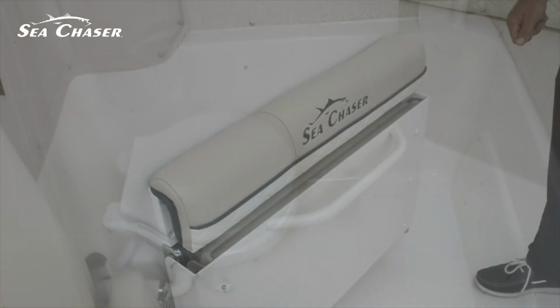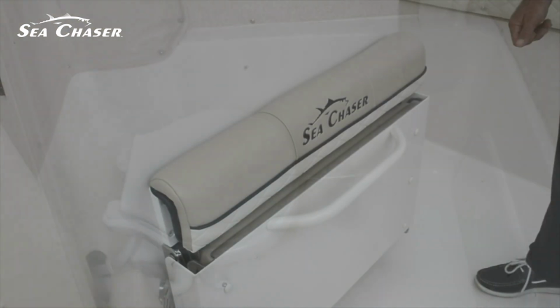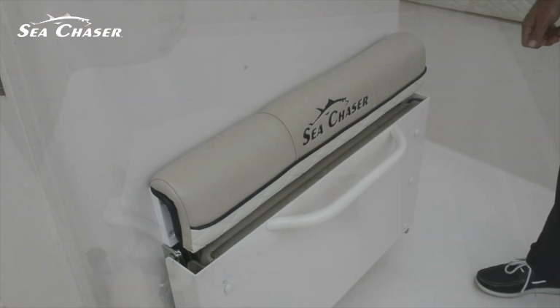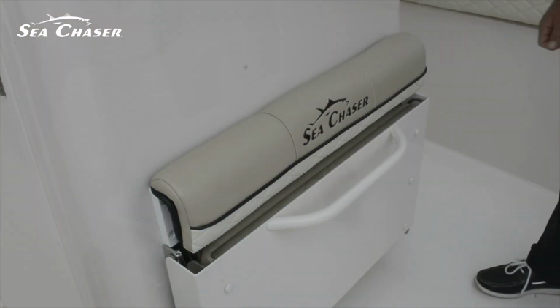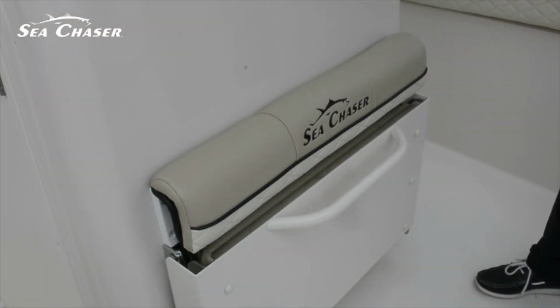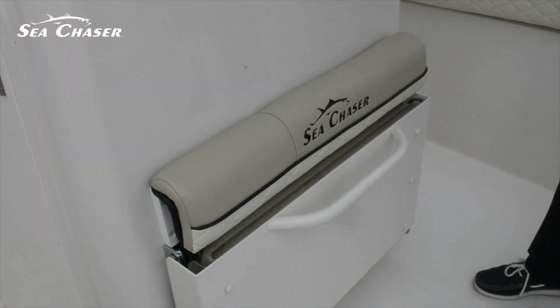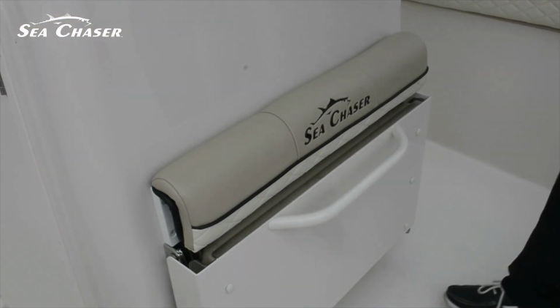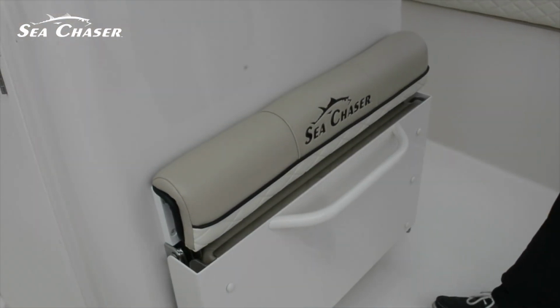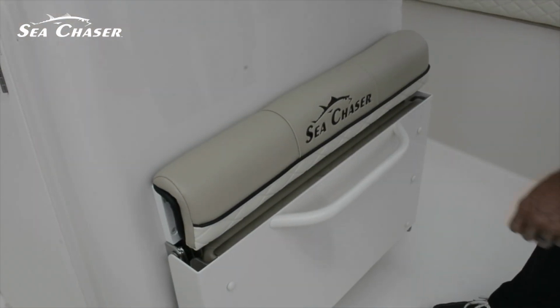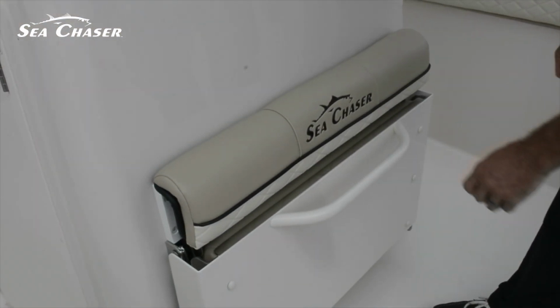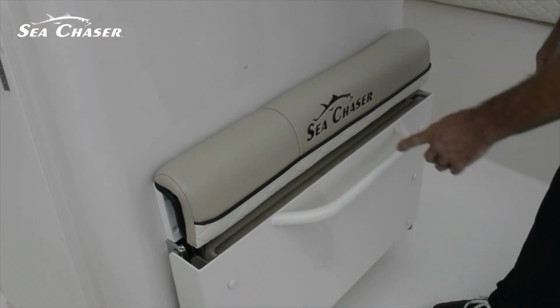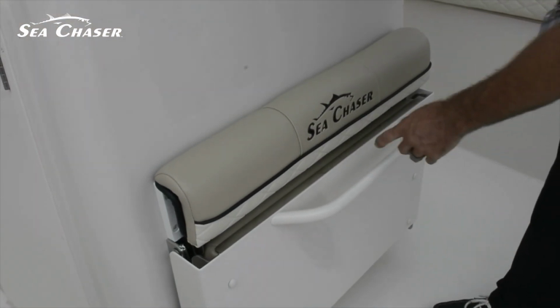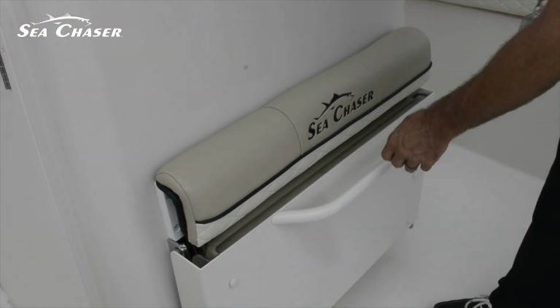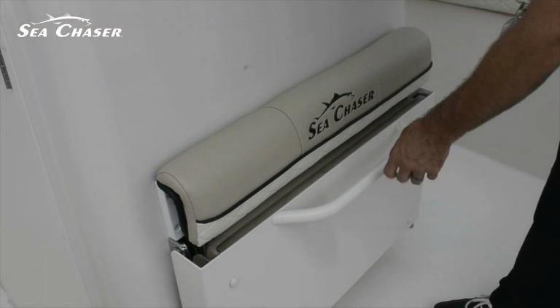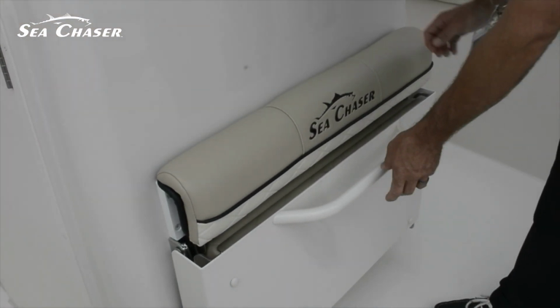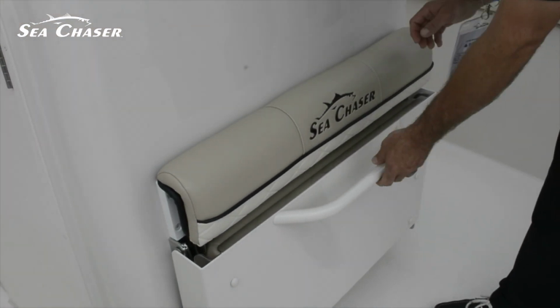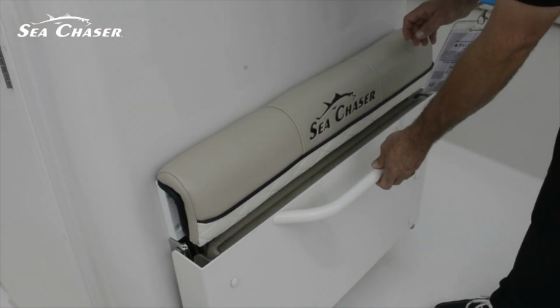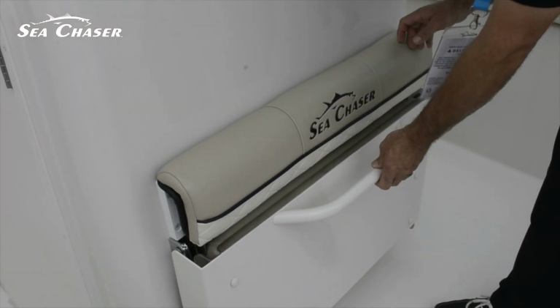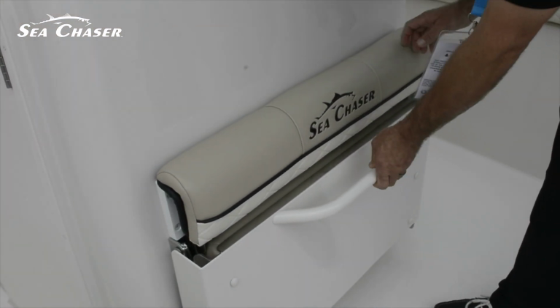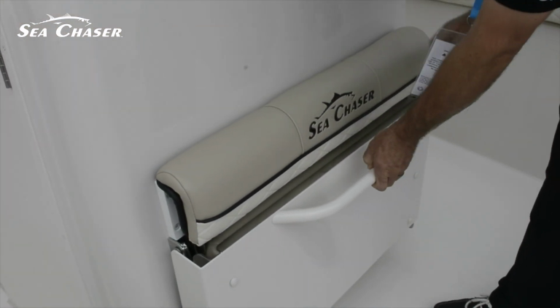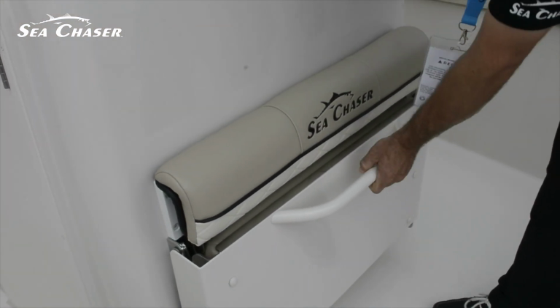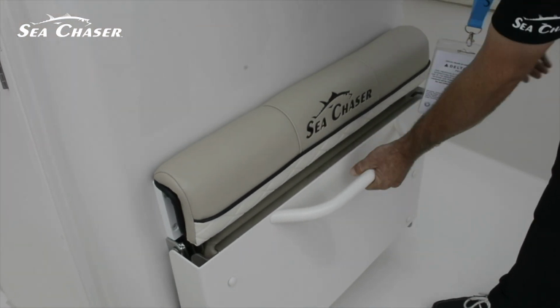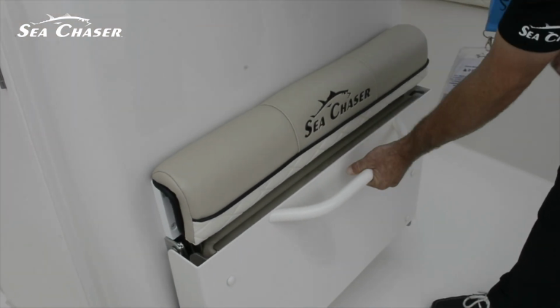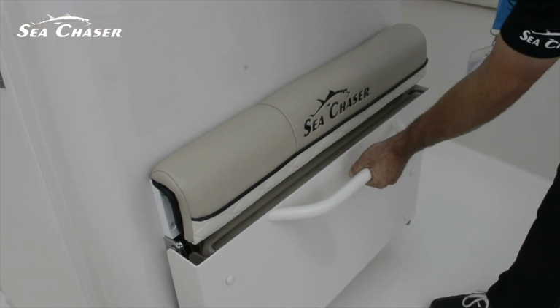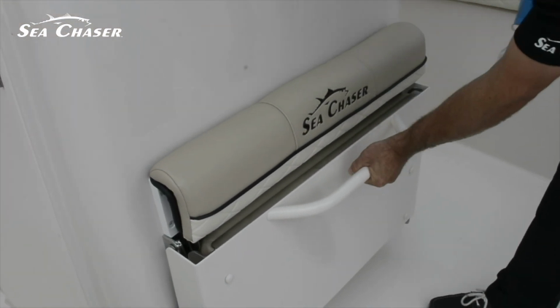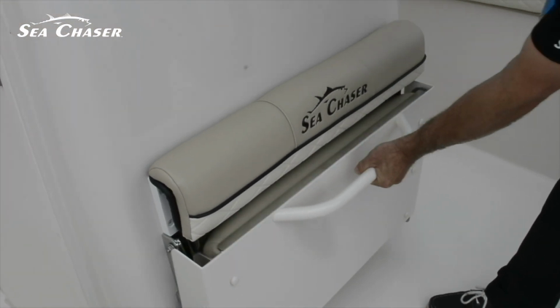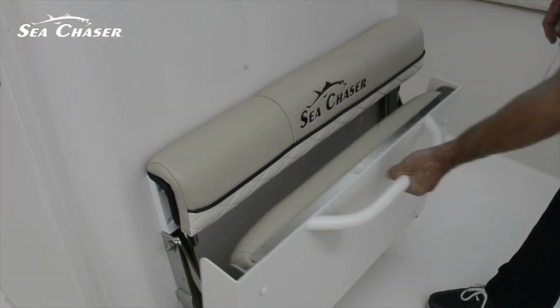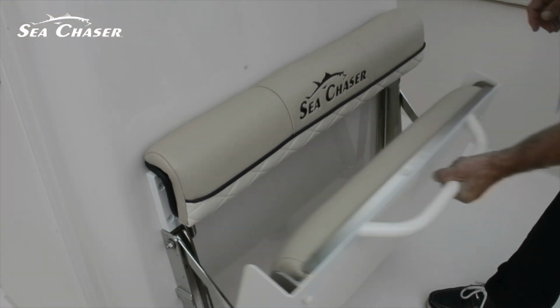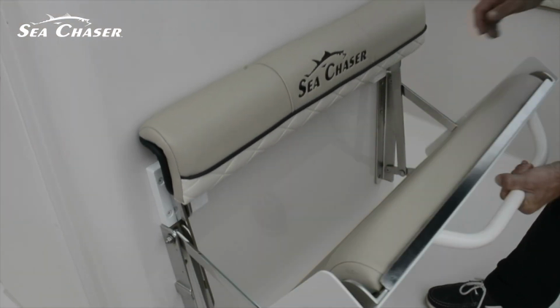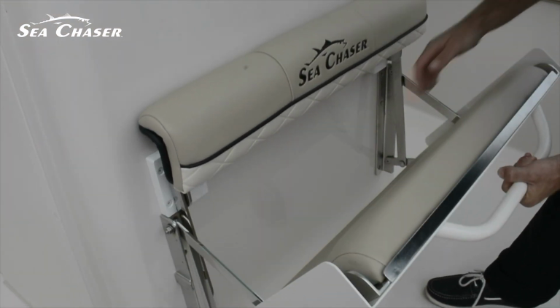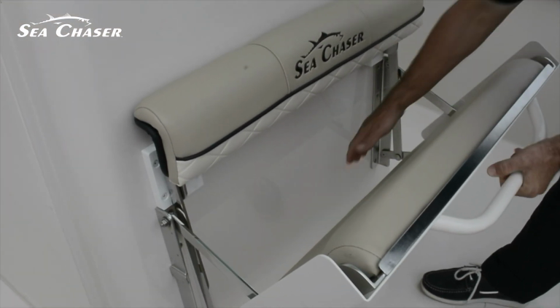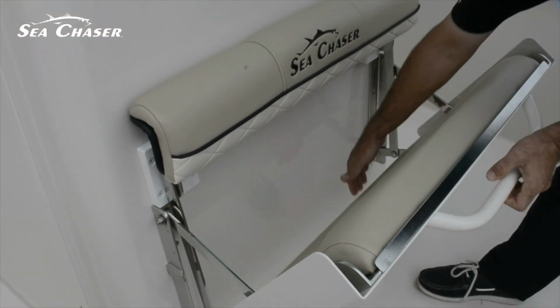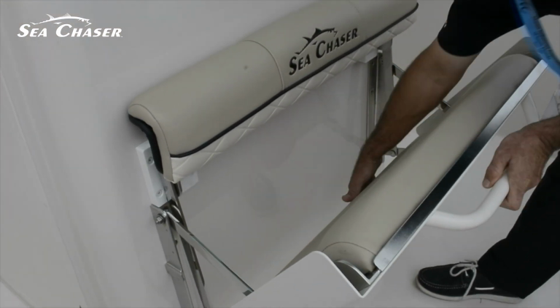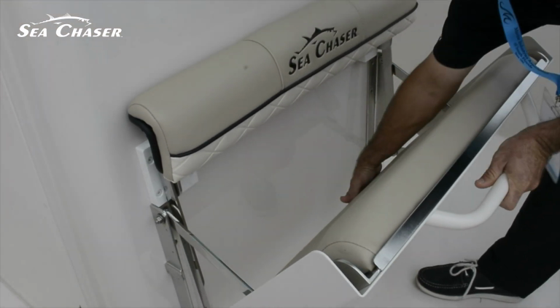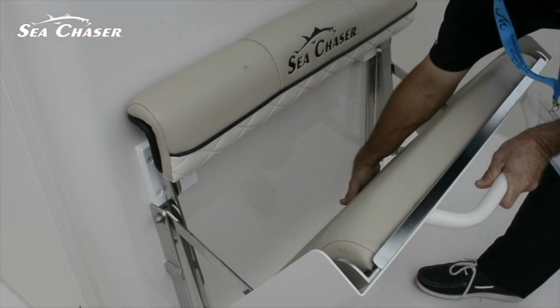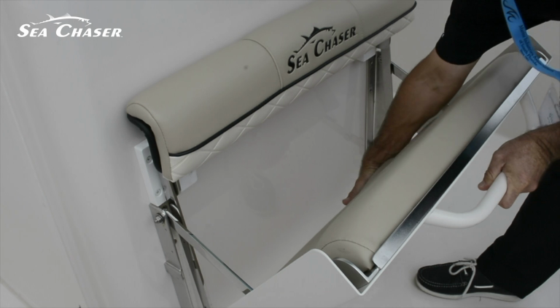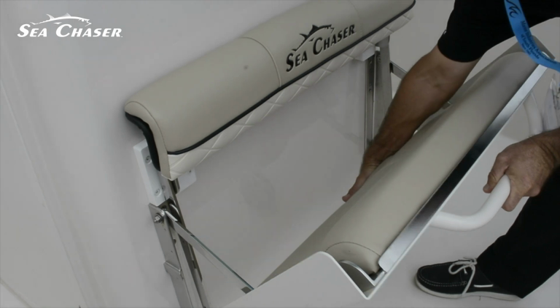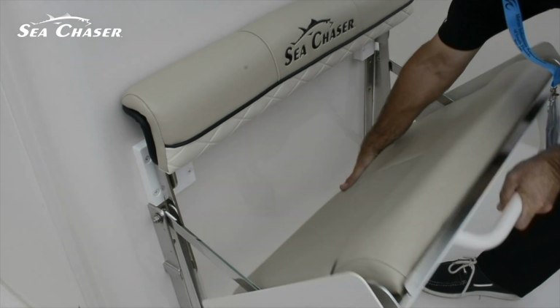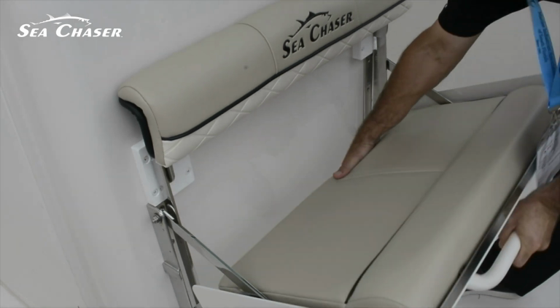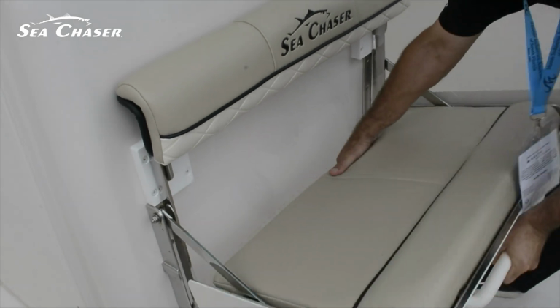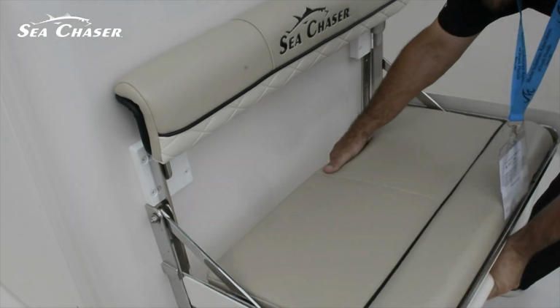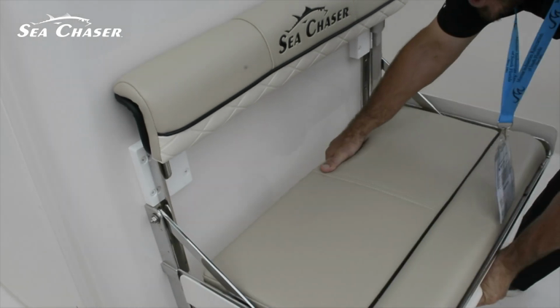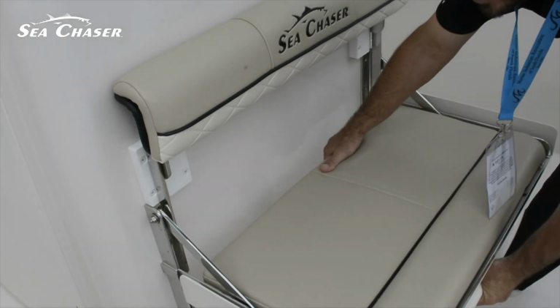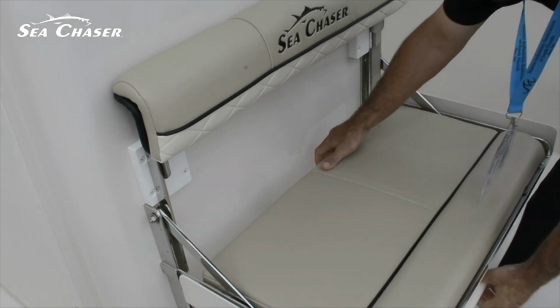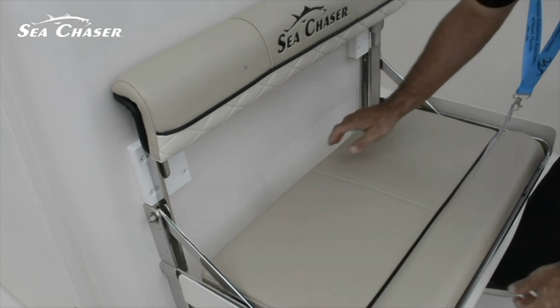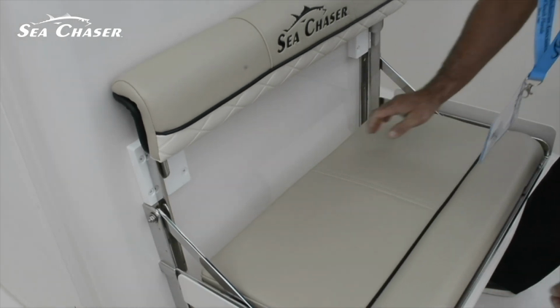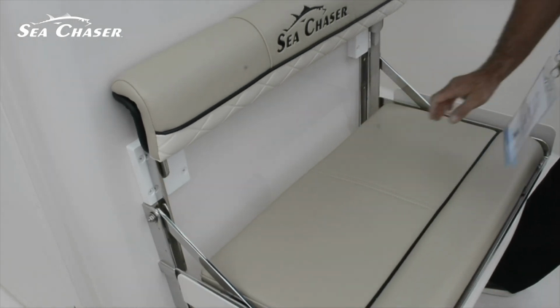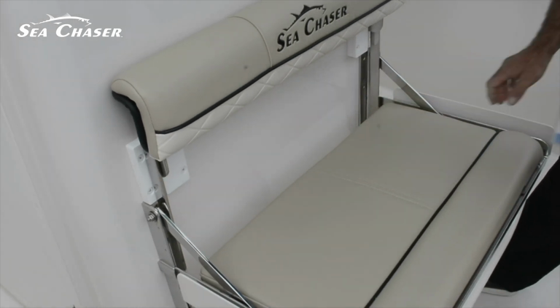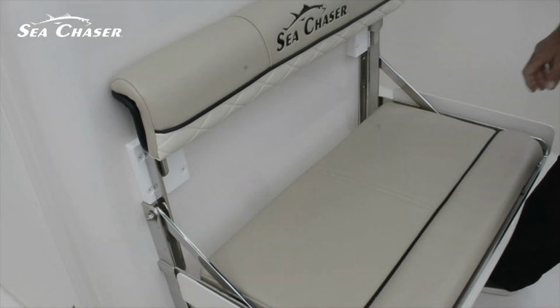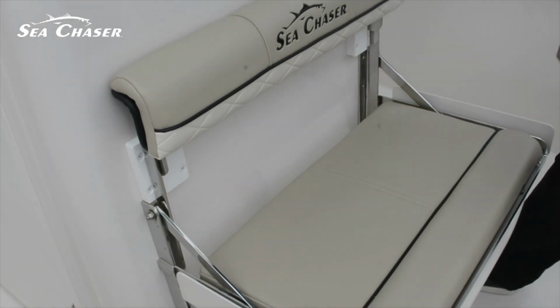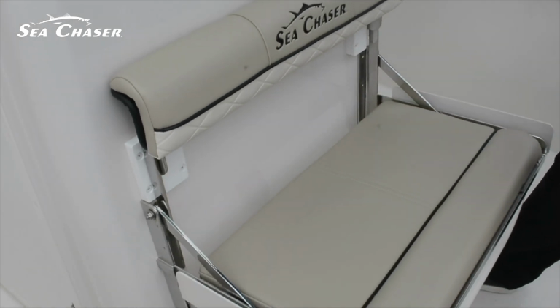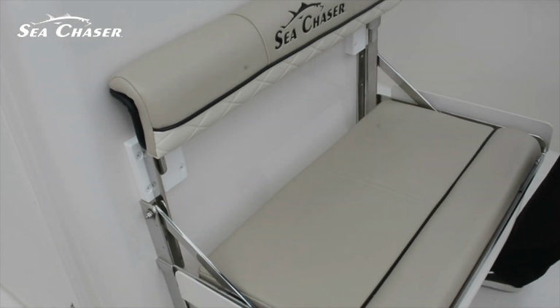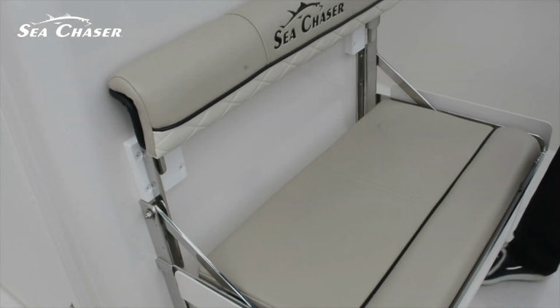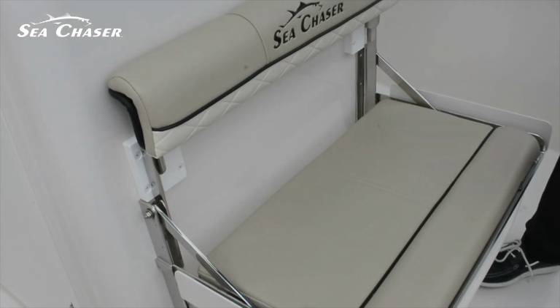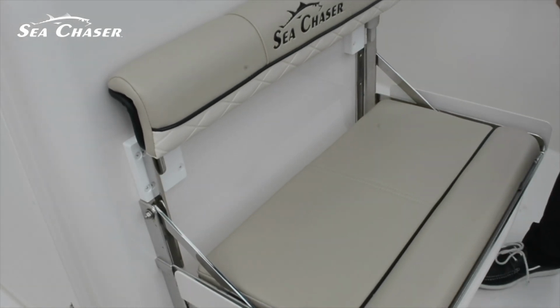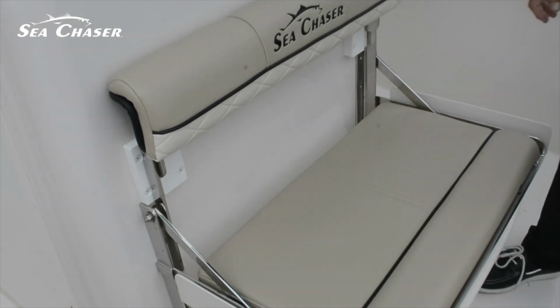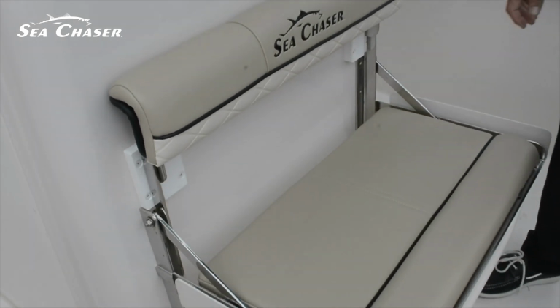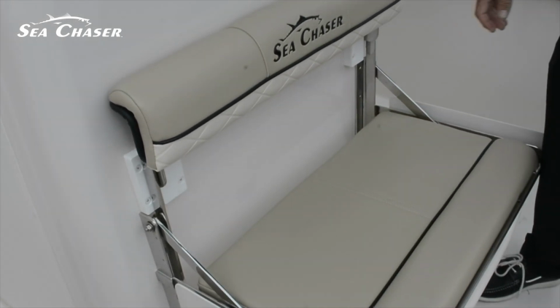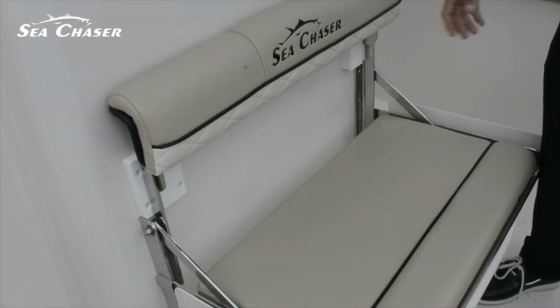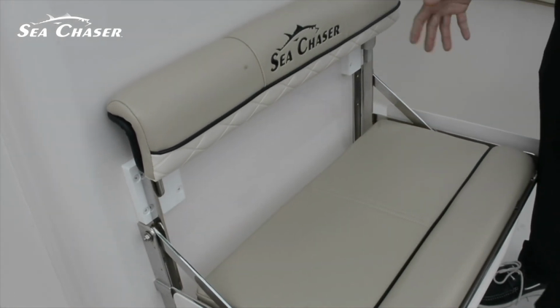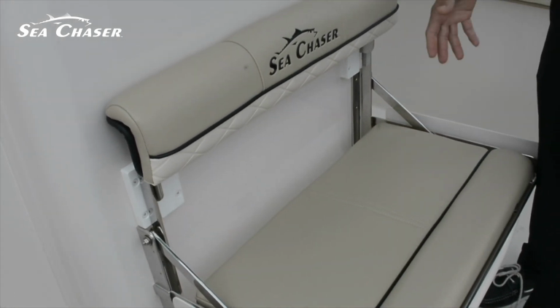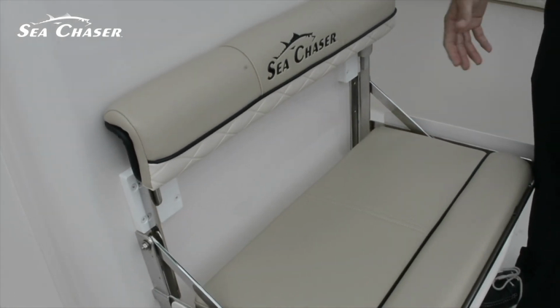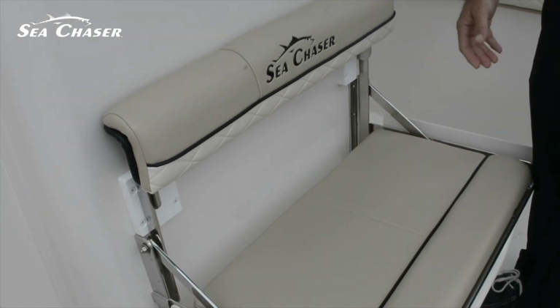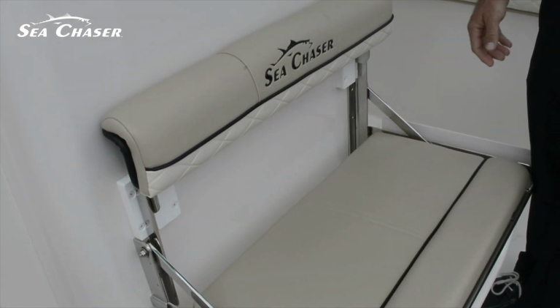On this 30 is also a stowaway seat, which is a very nice feature. If you want to go fishing, you tuck it away. If you have the family, you pull it out.